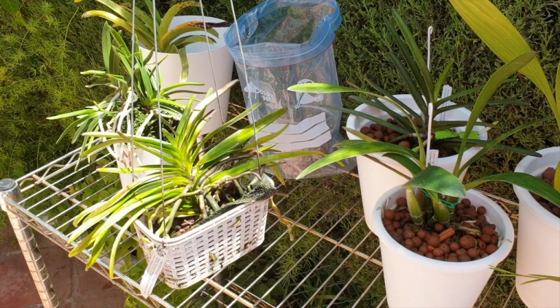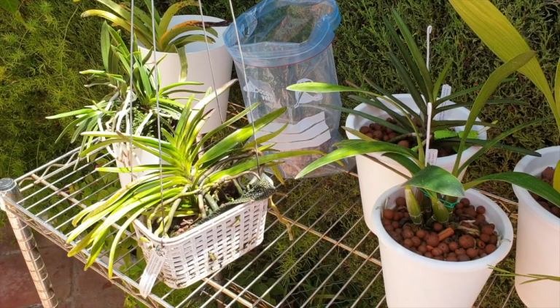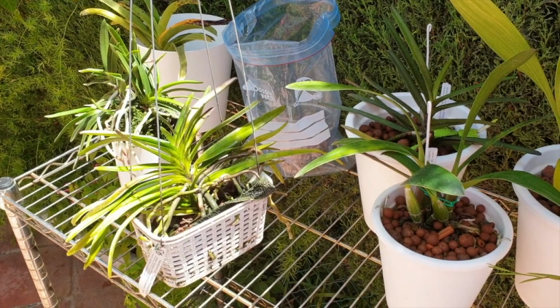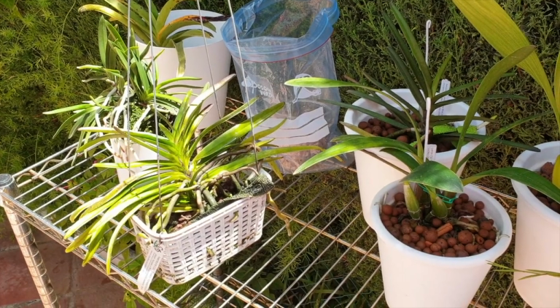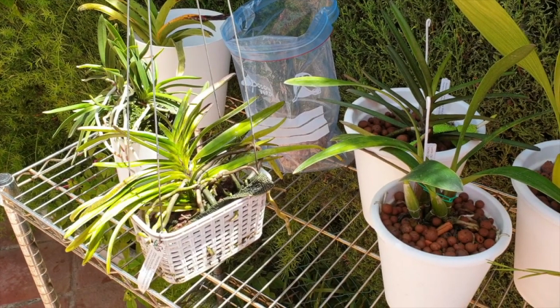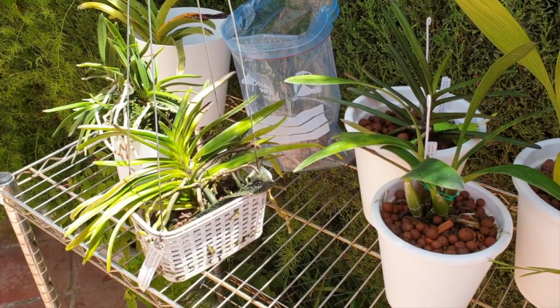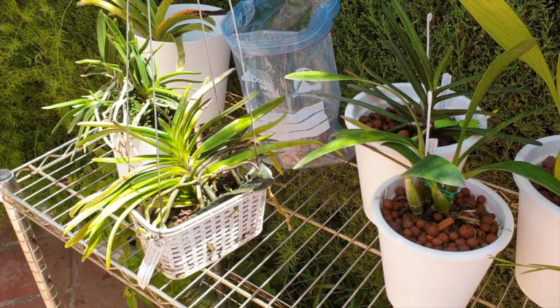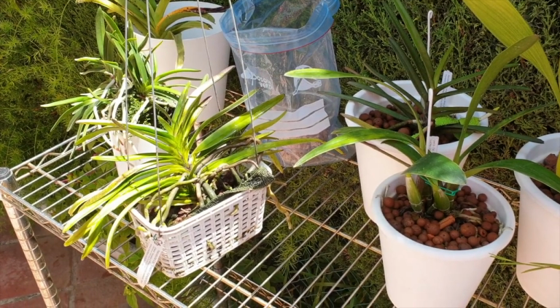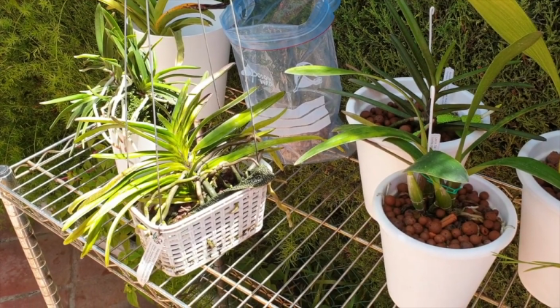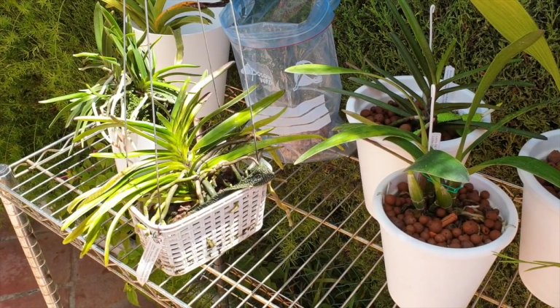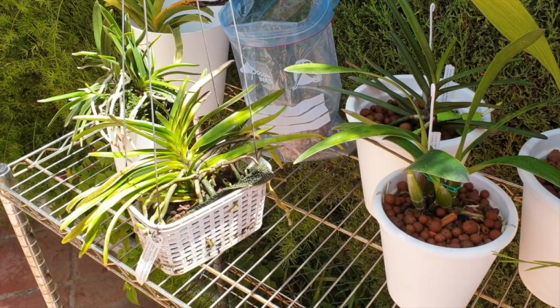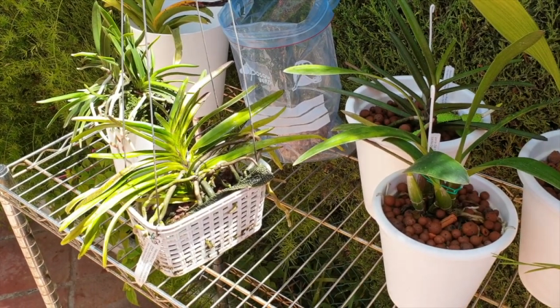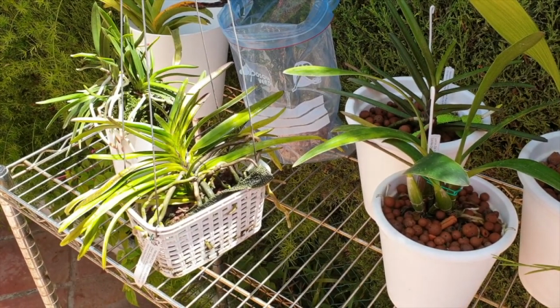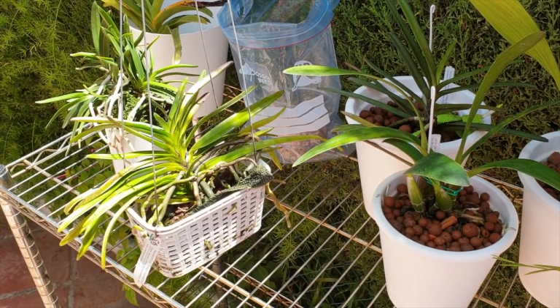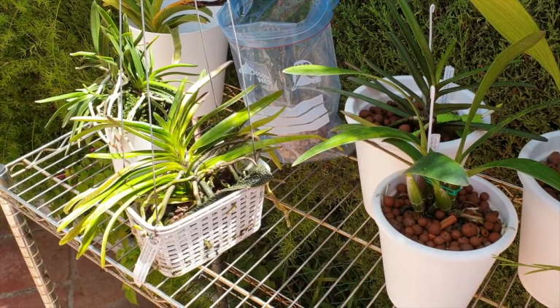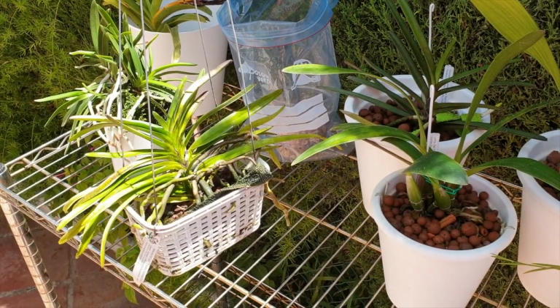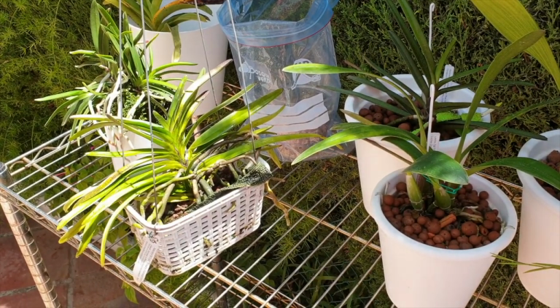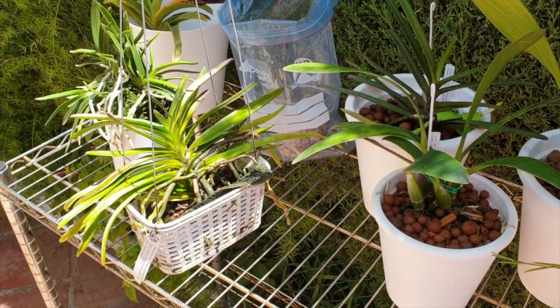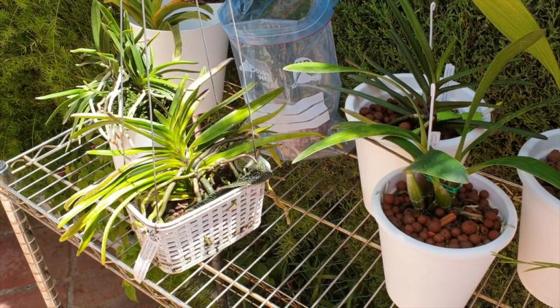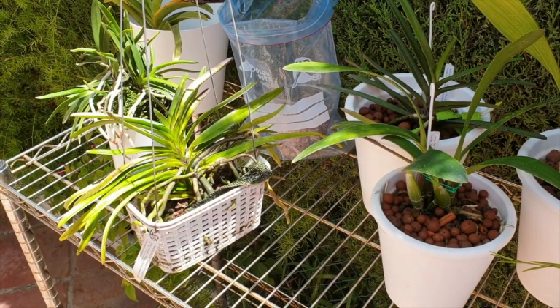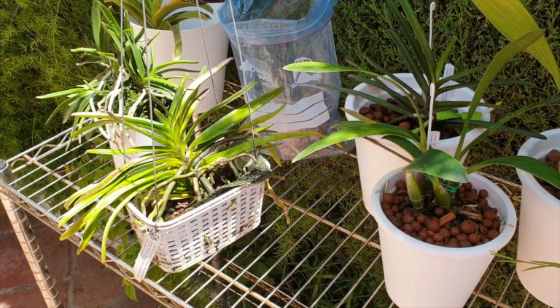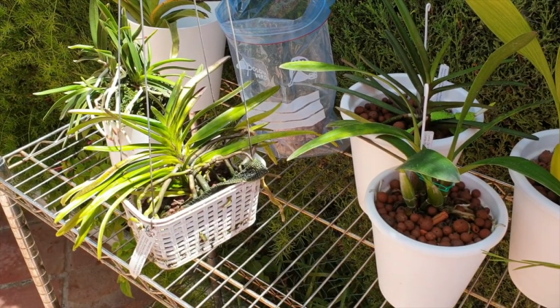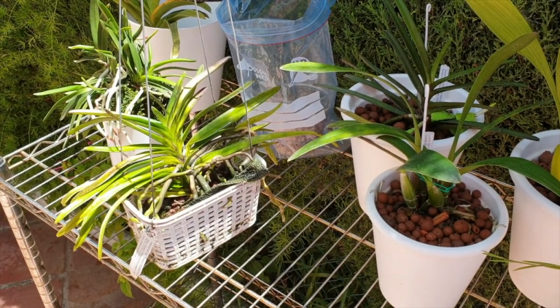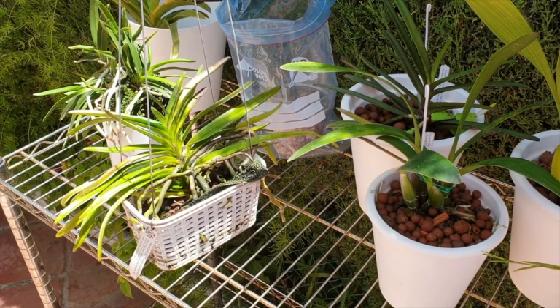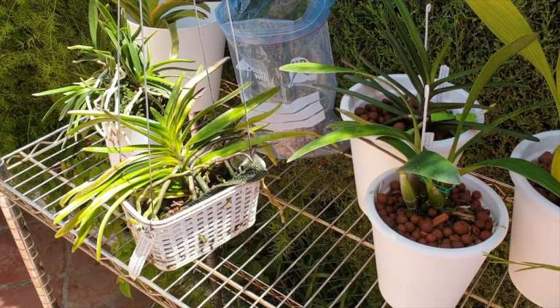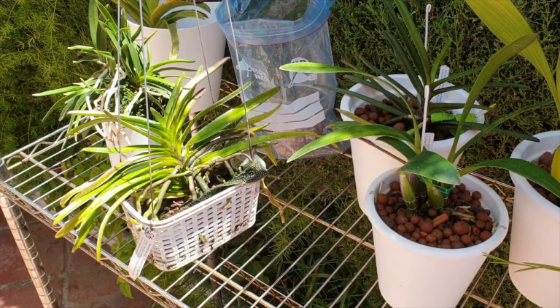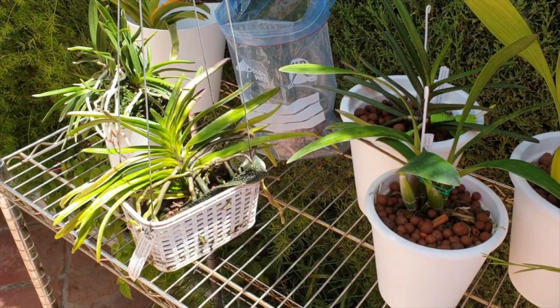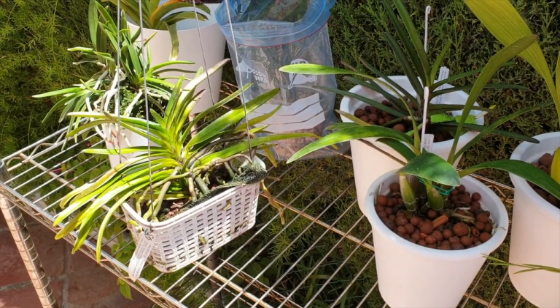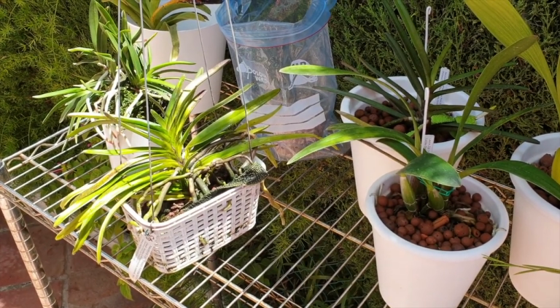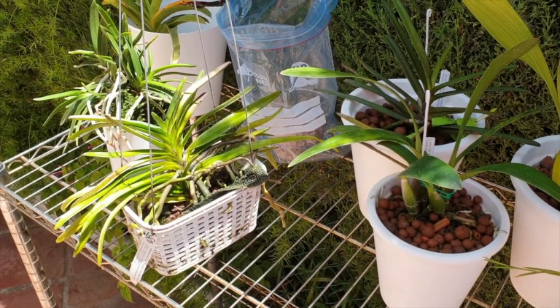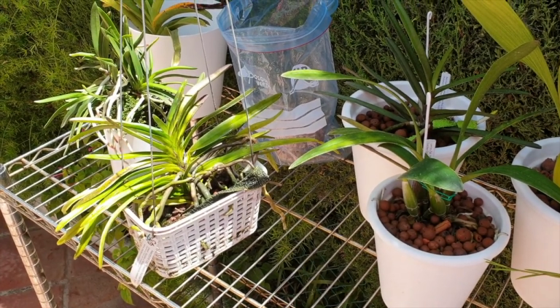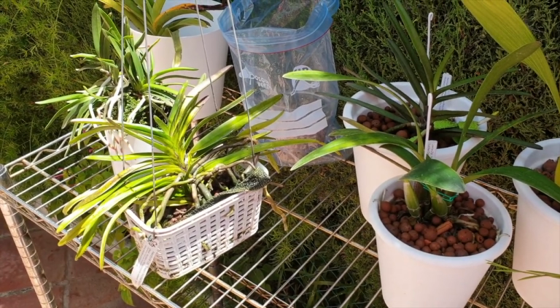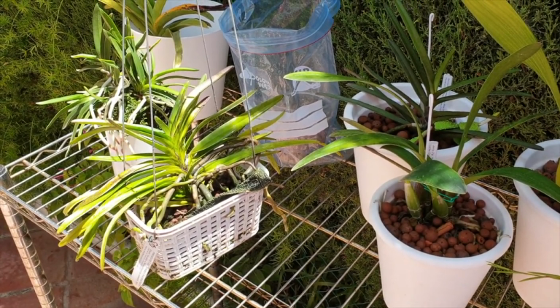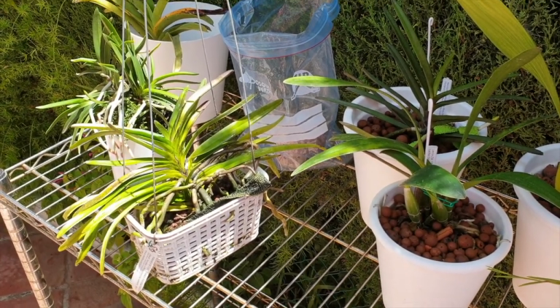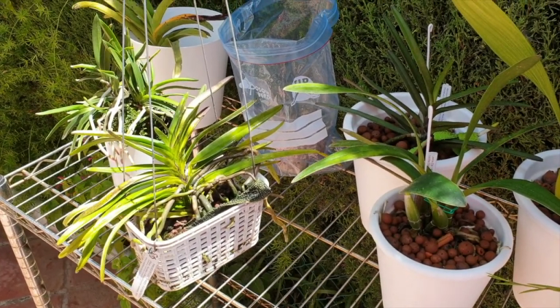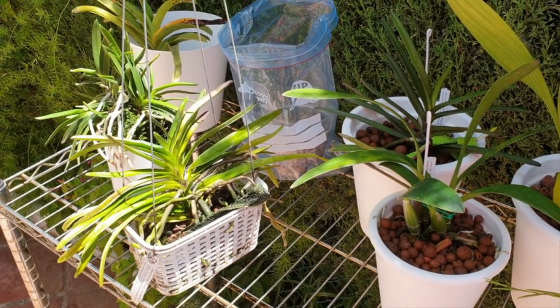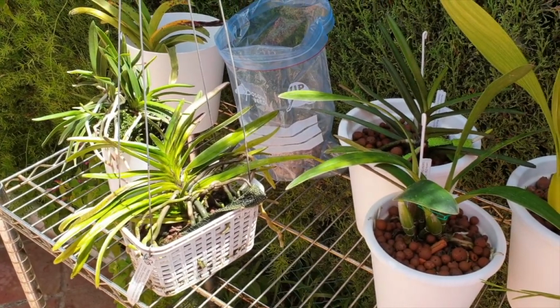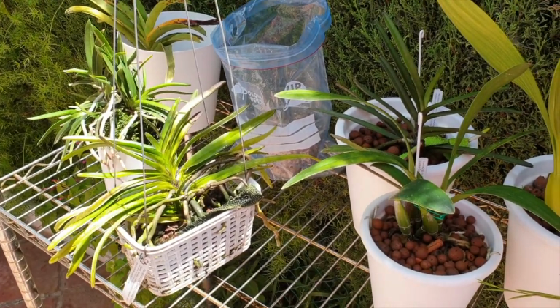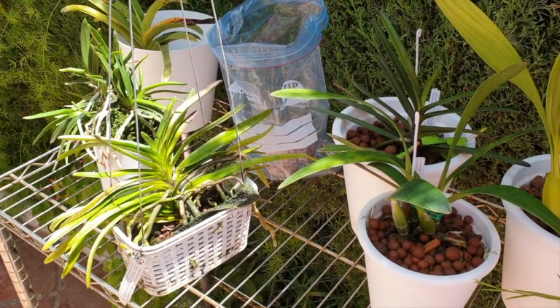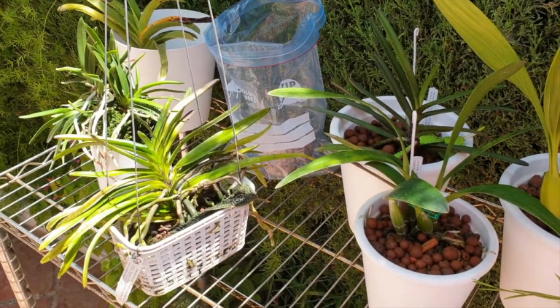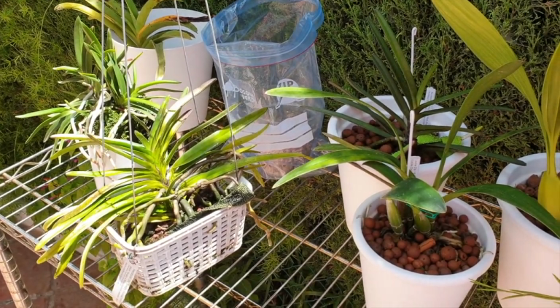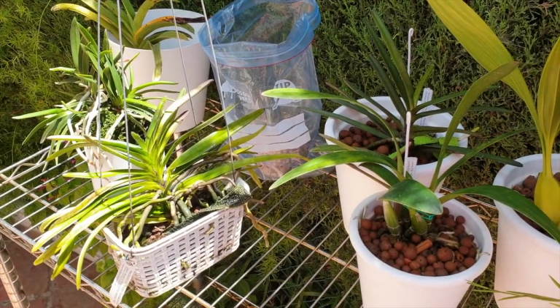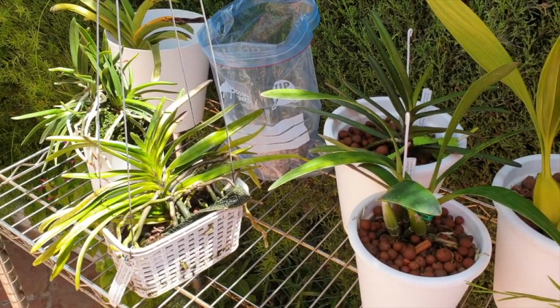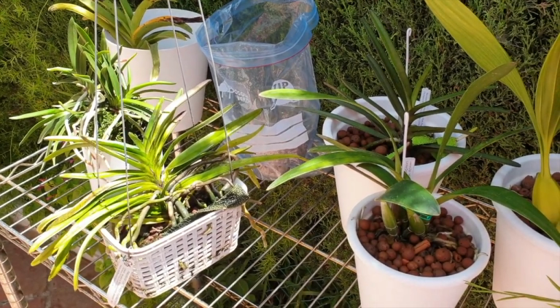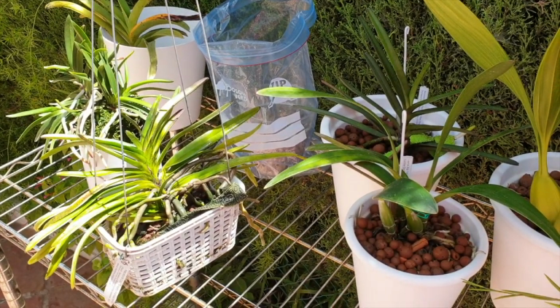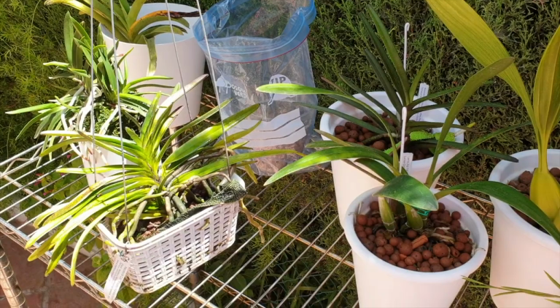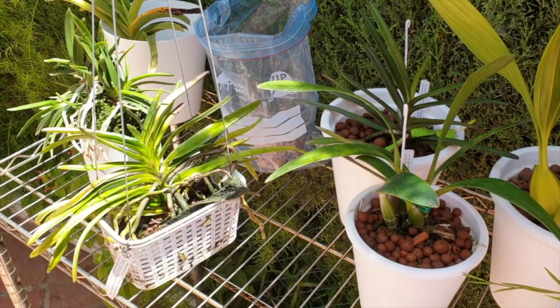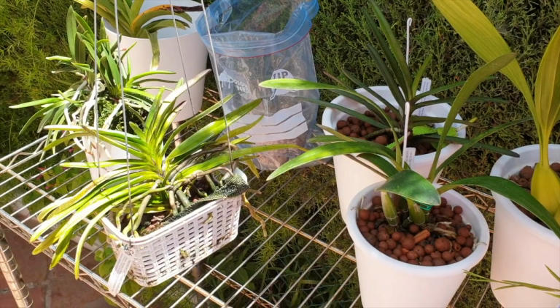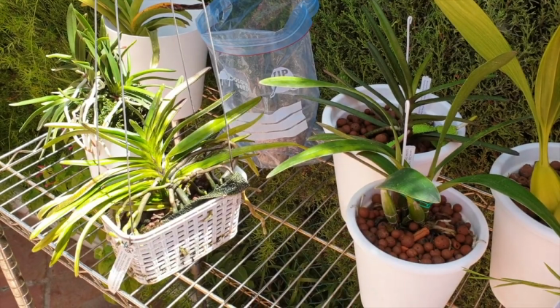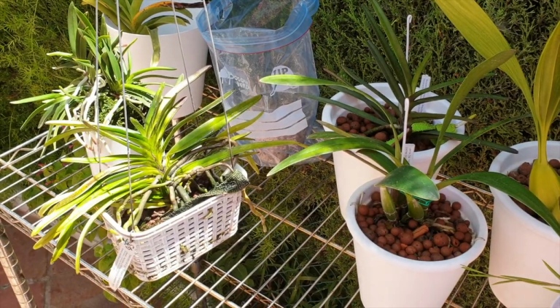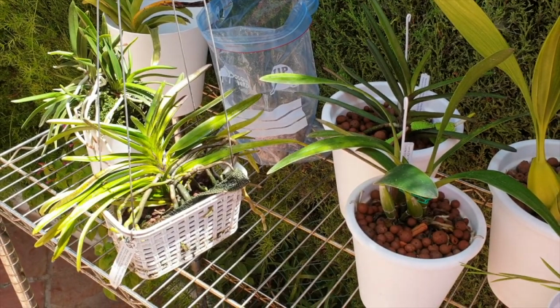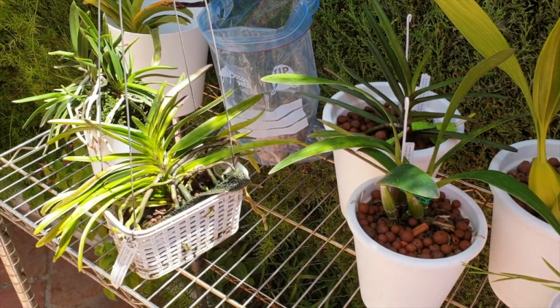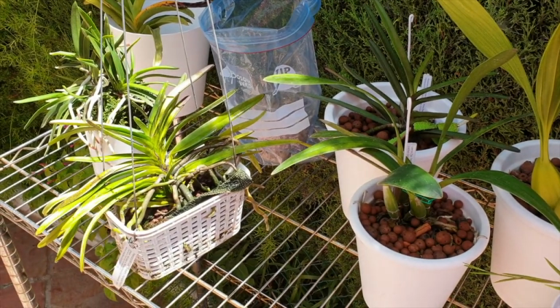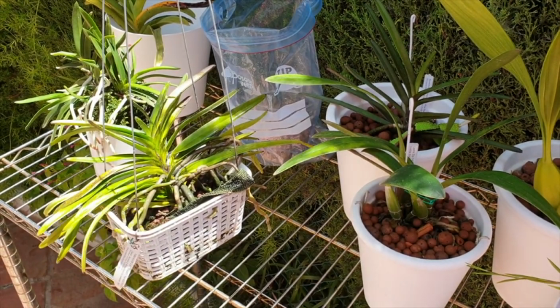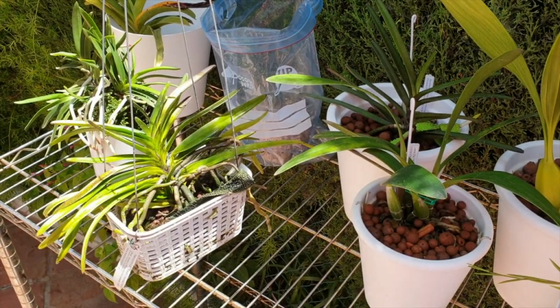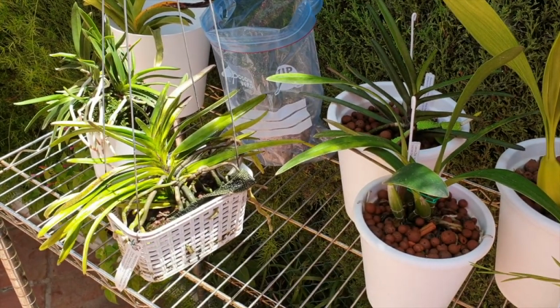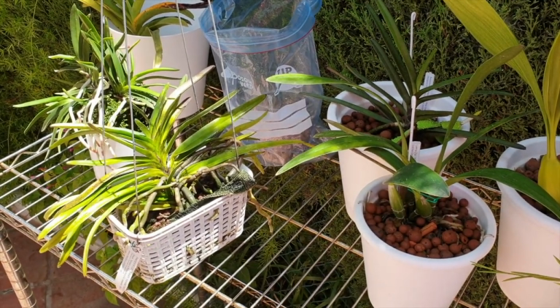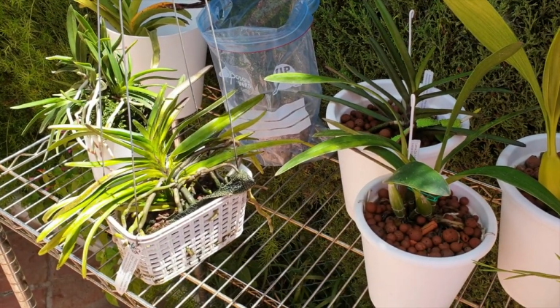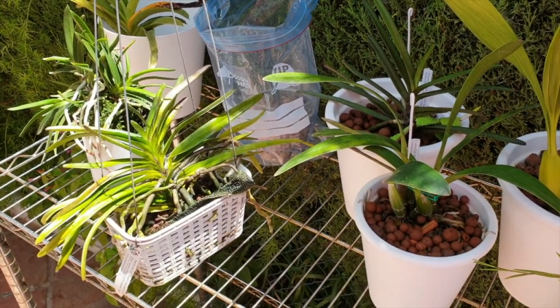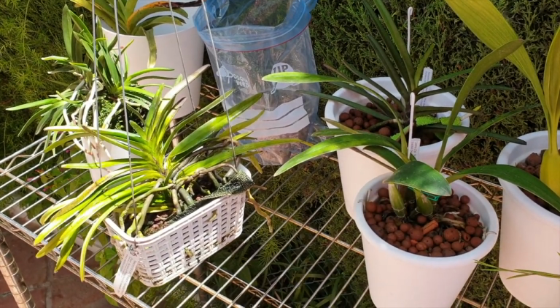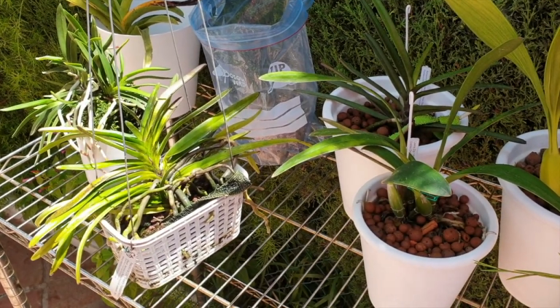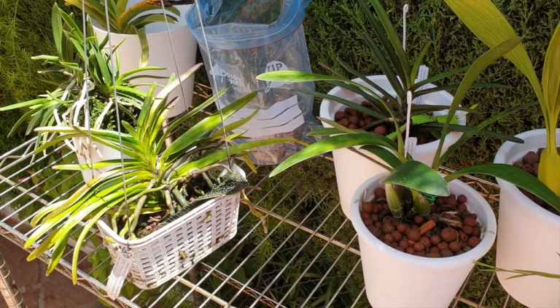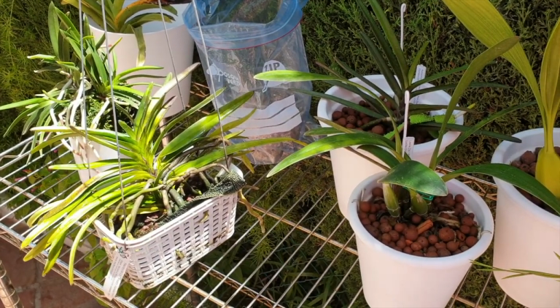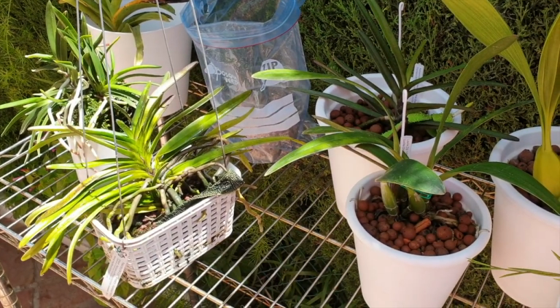Hi everybody, welcome back. Thank you for joining me today. I pulled a few things I wanted to show you.